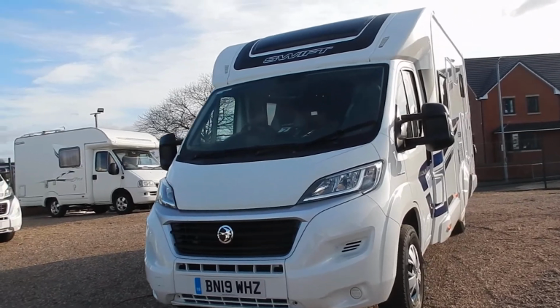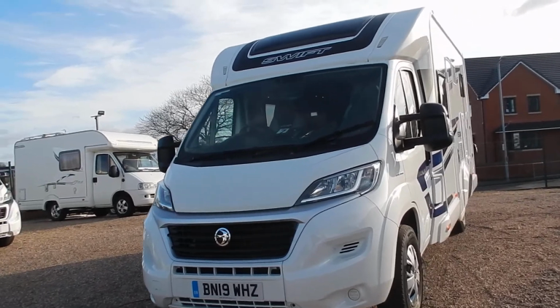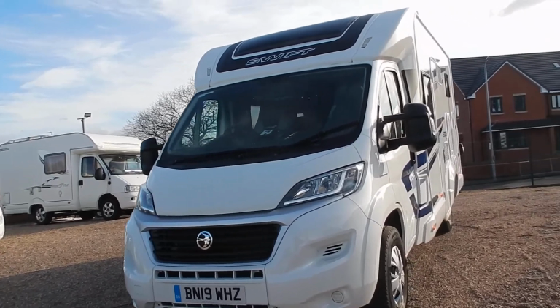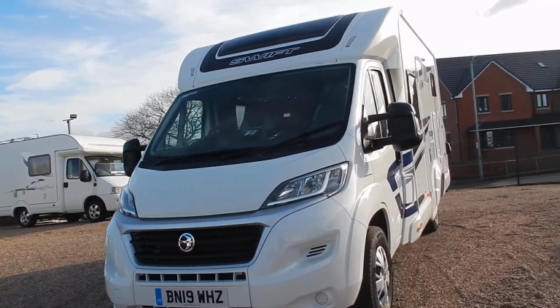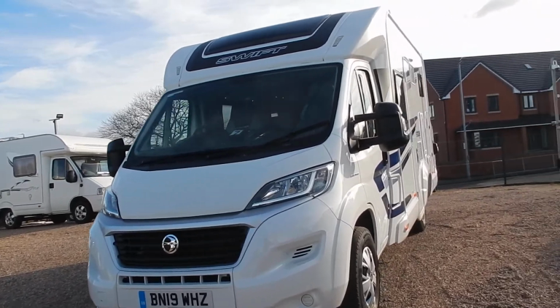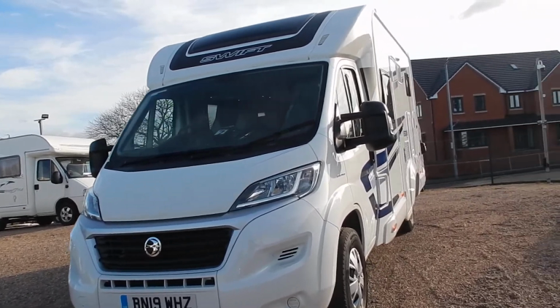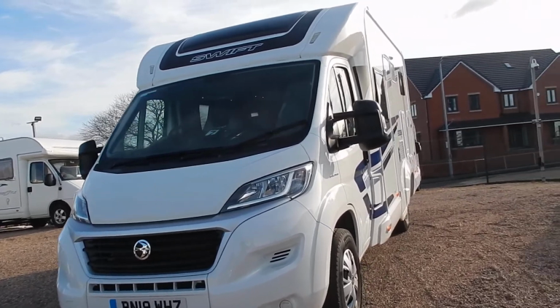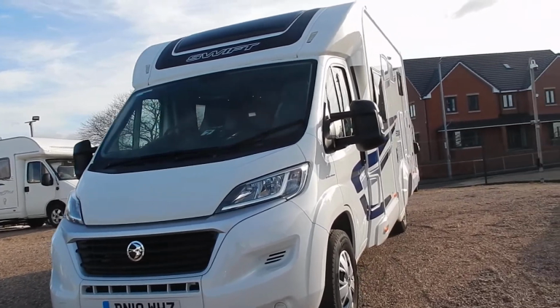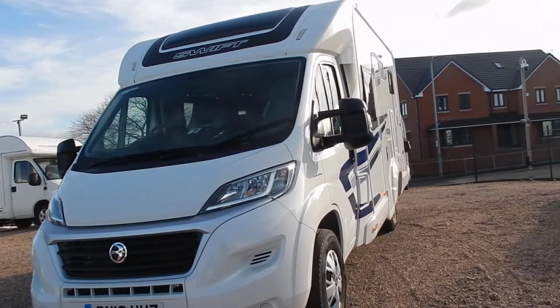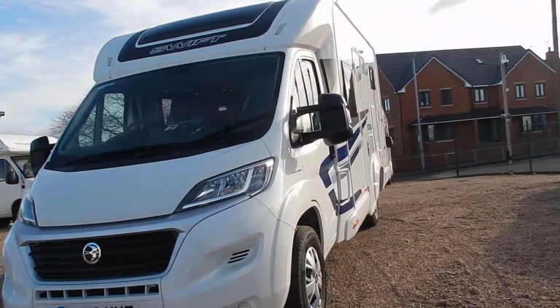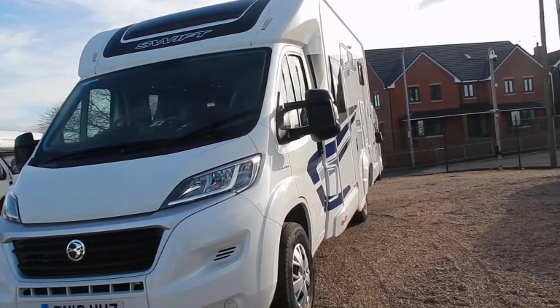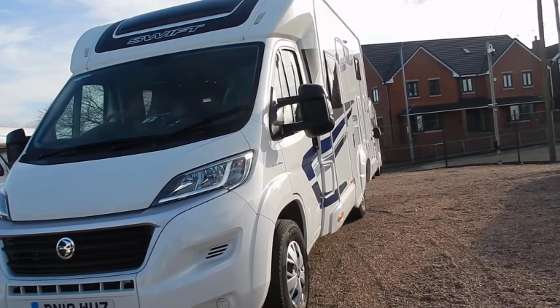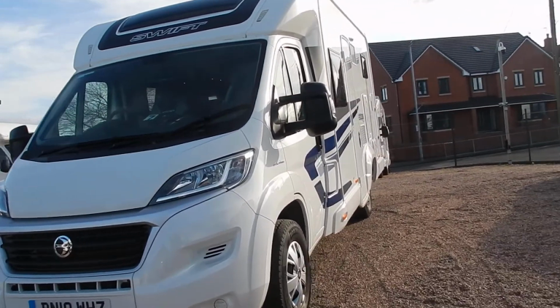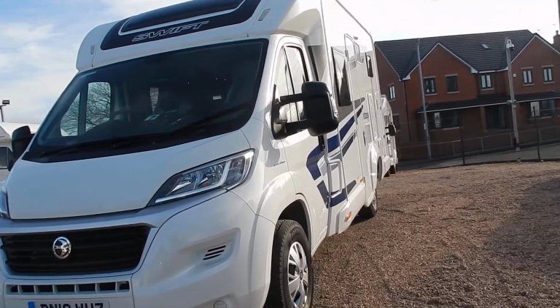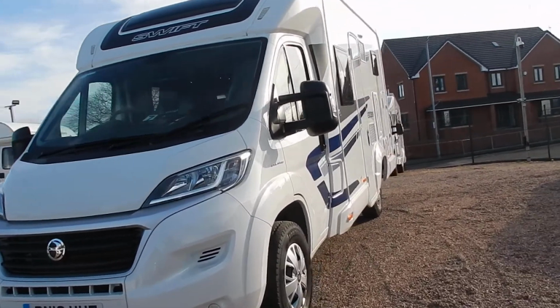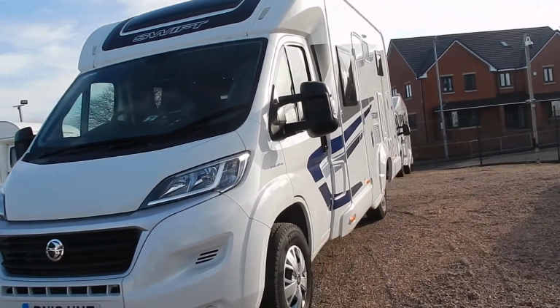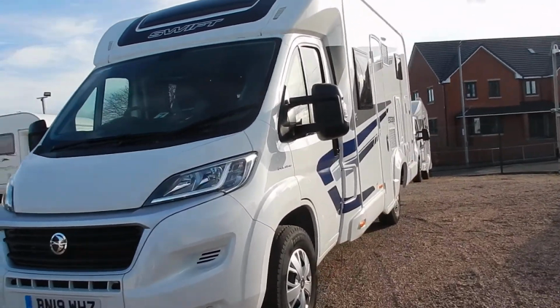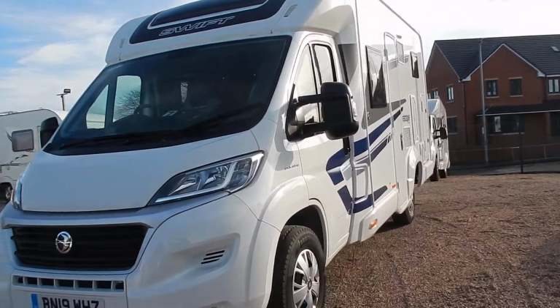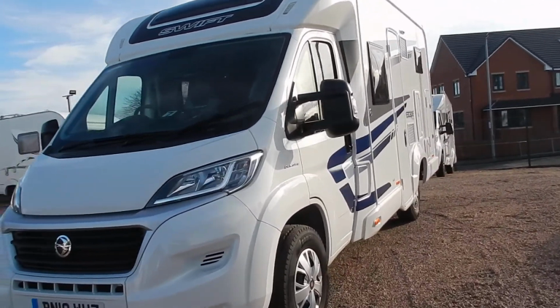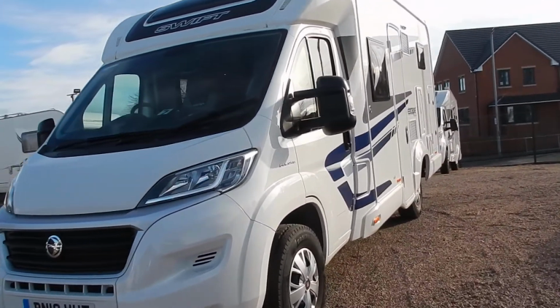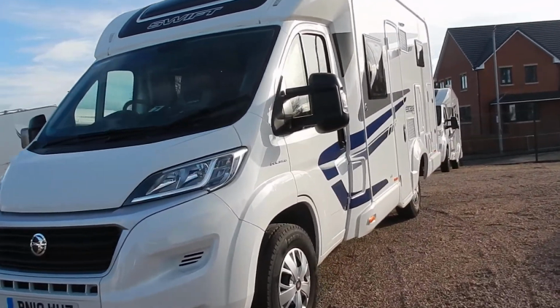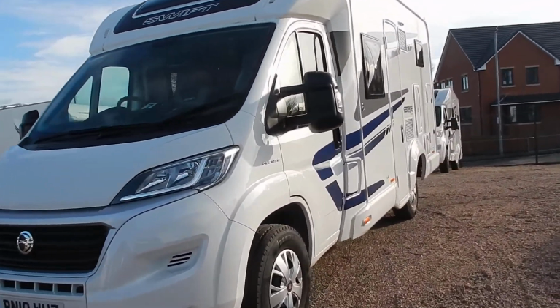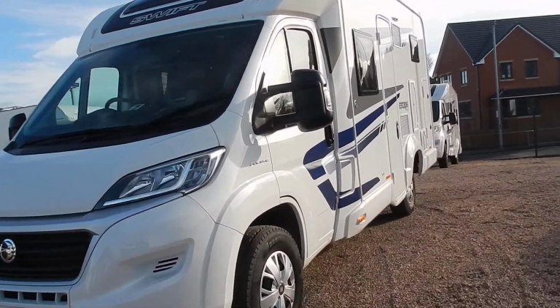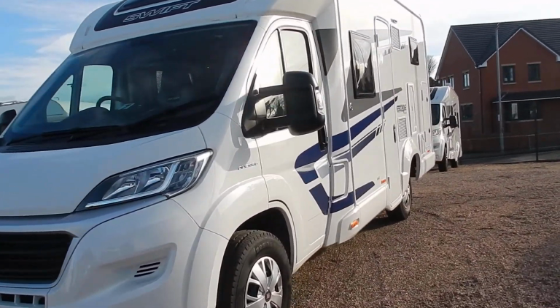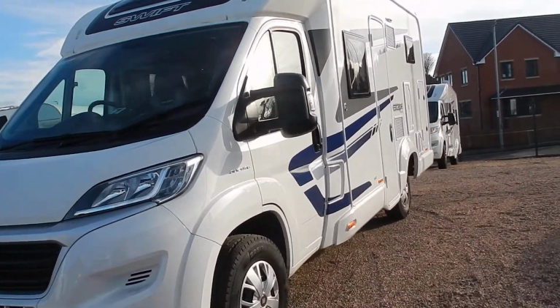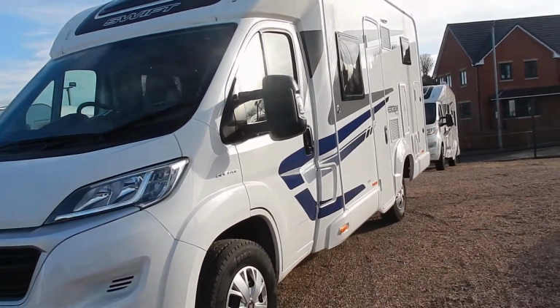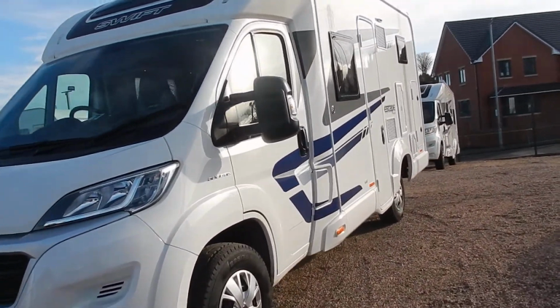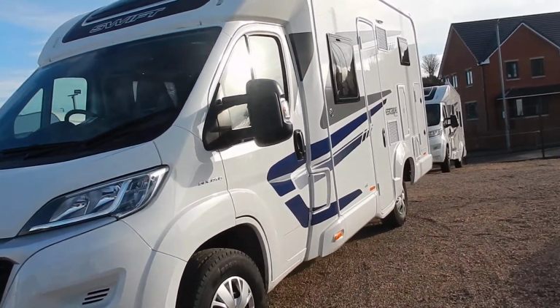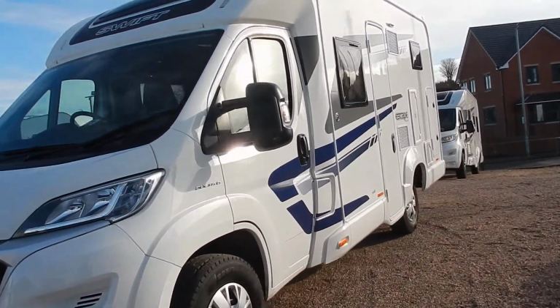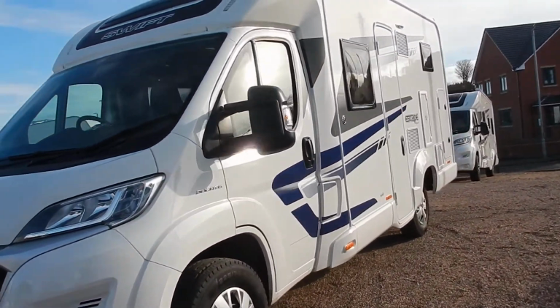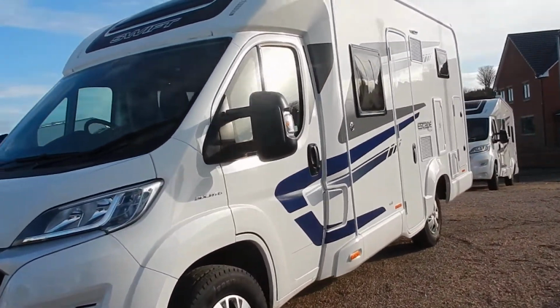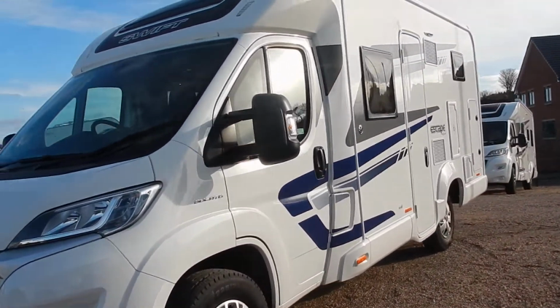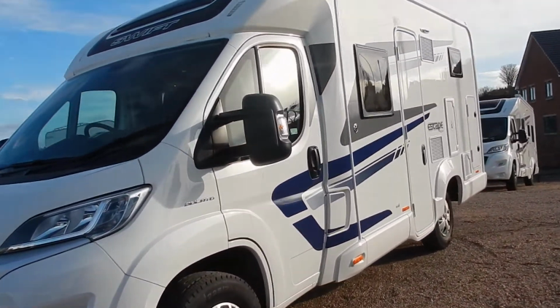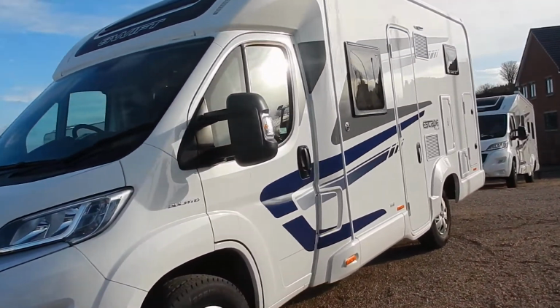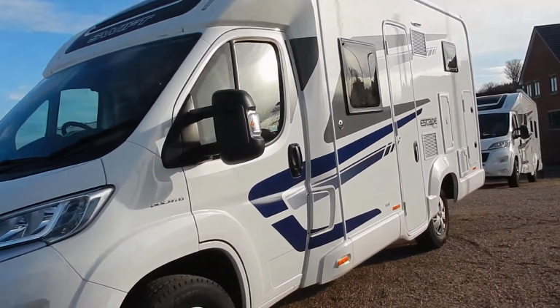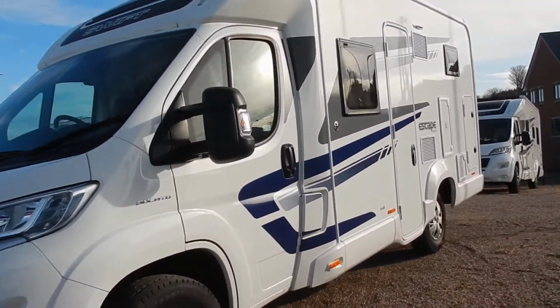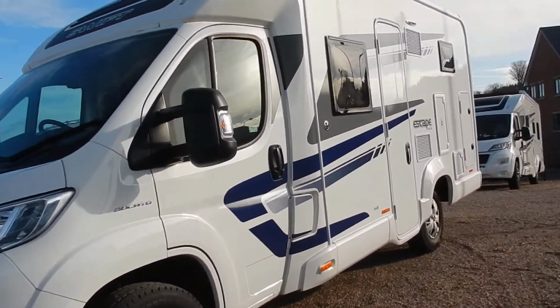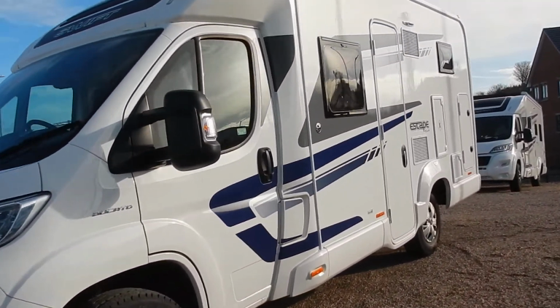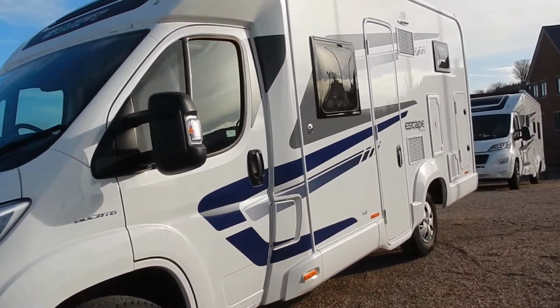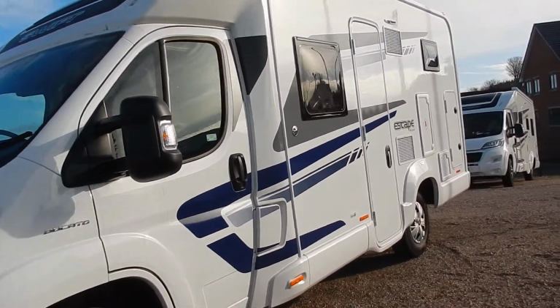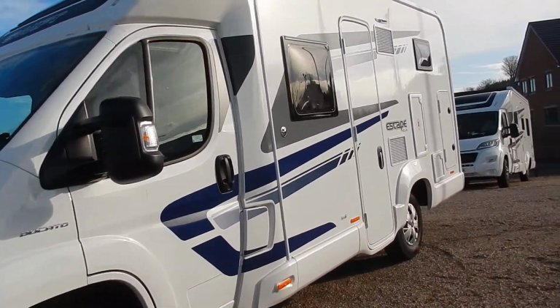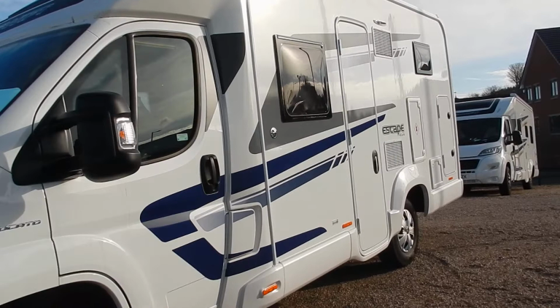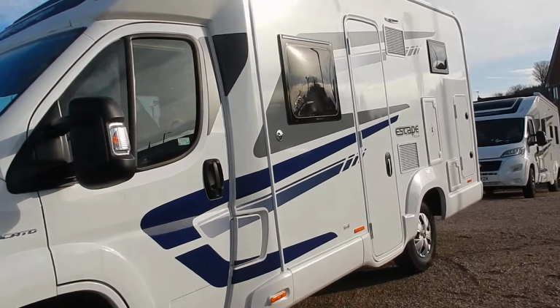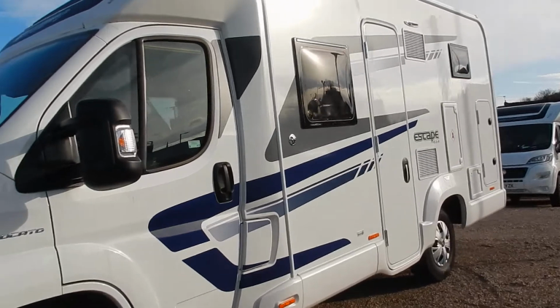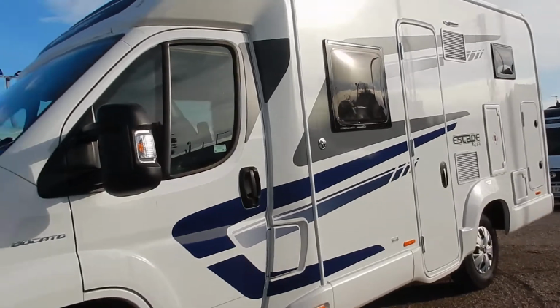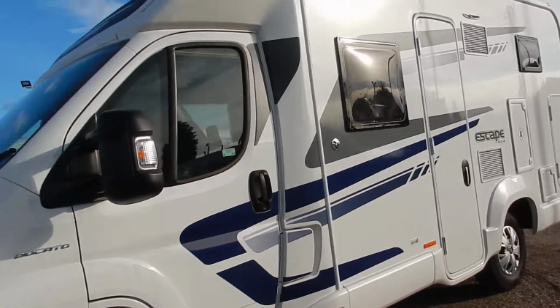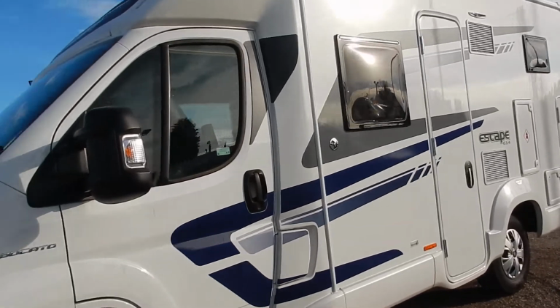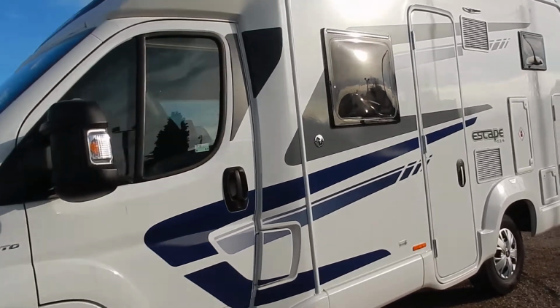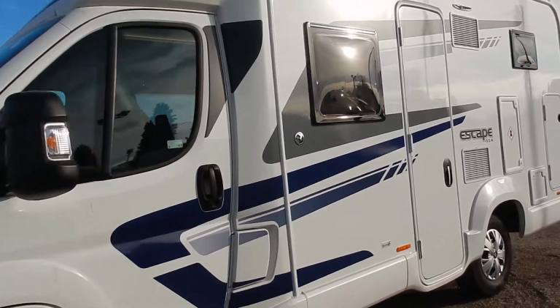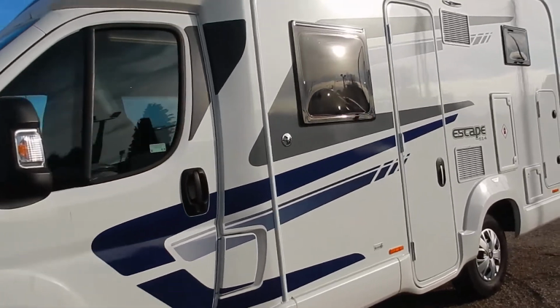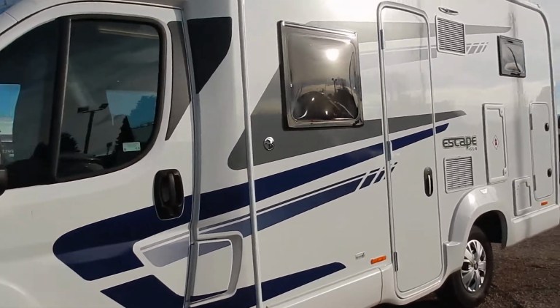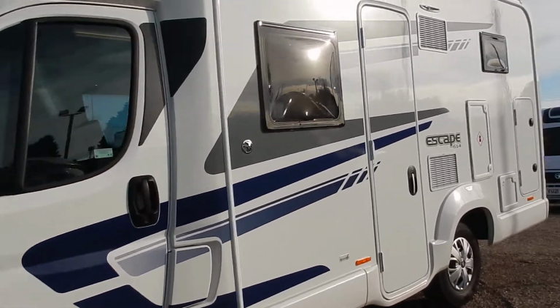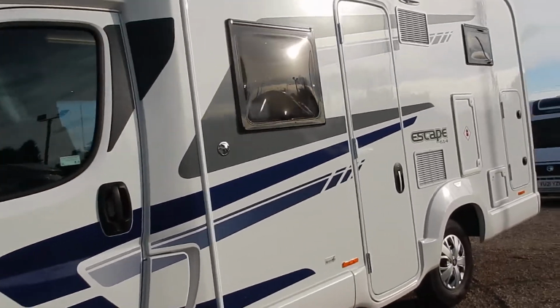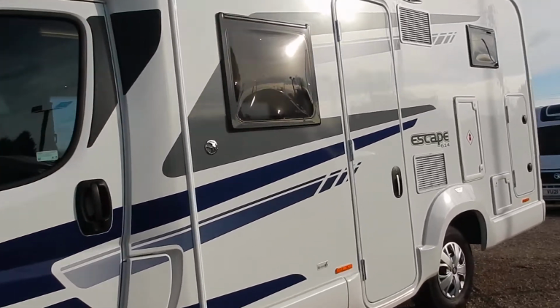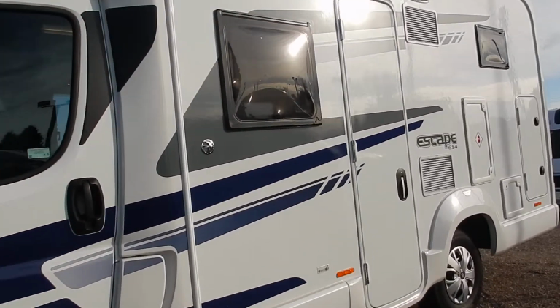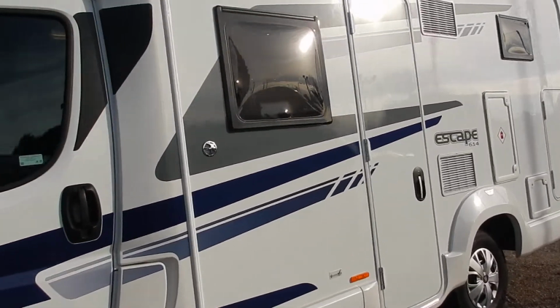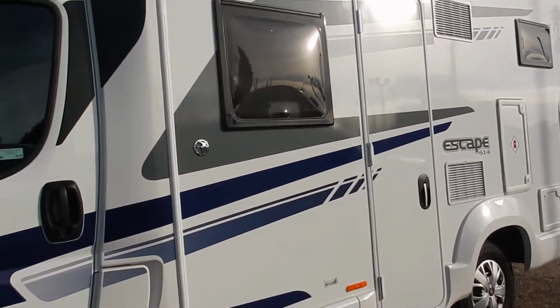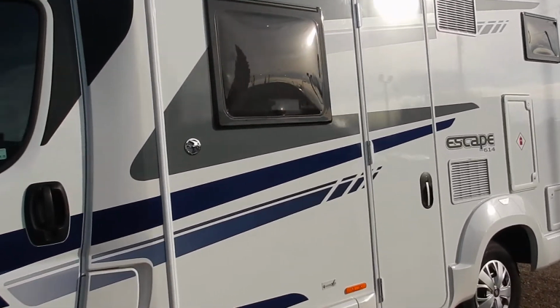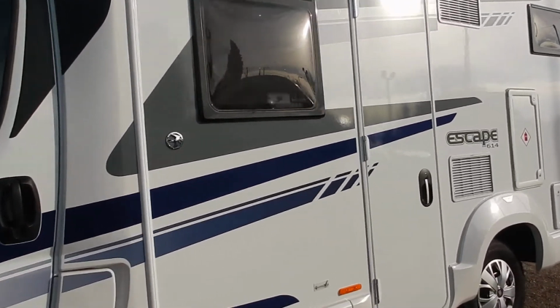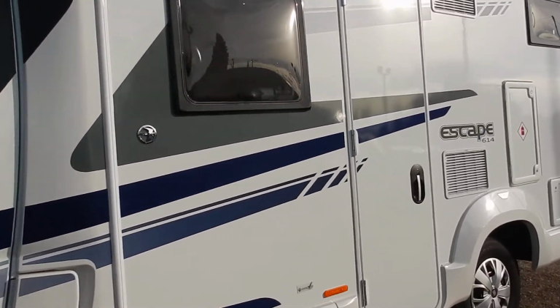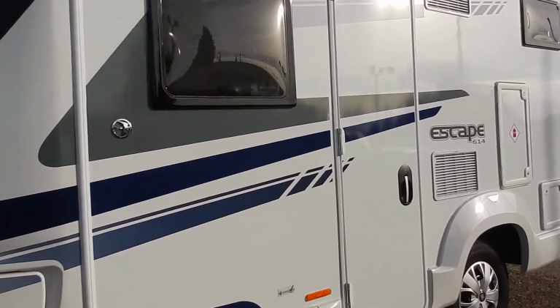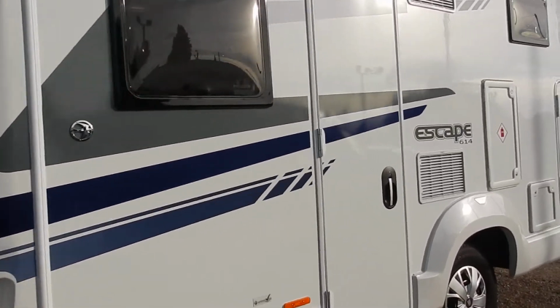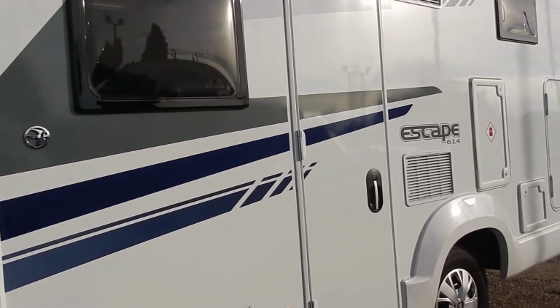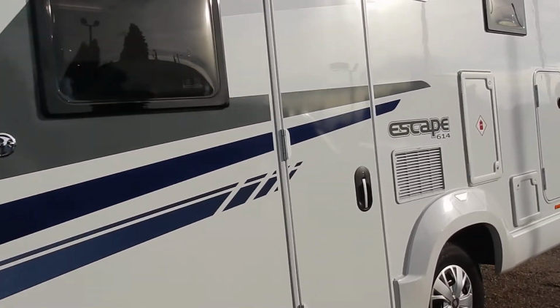It's getting windy and cold out here — time to go inside I think. Let's see what it's got to offer.